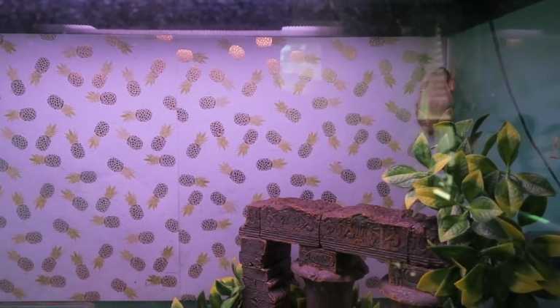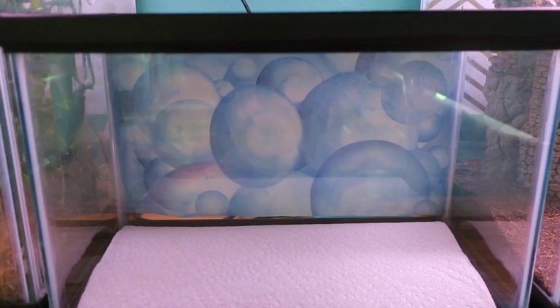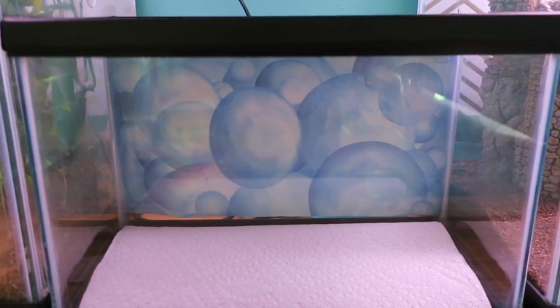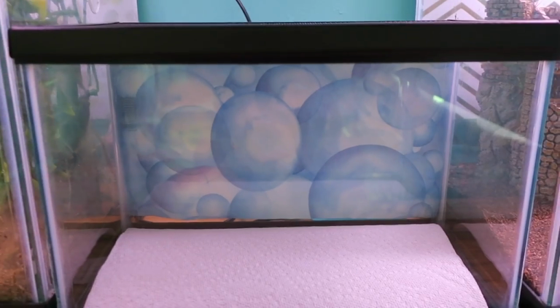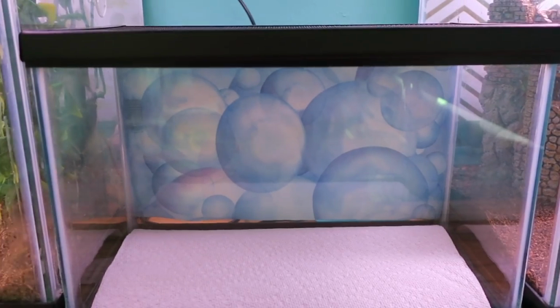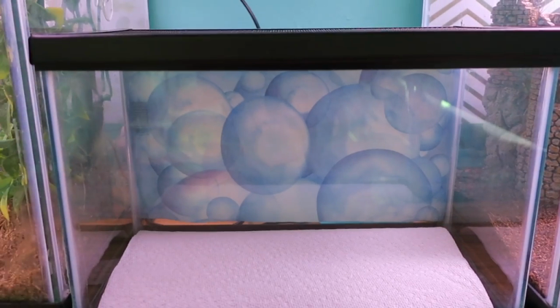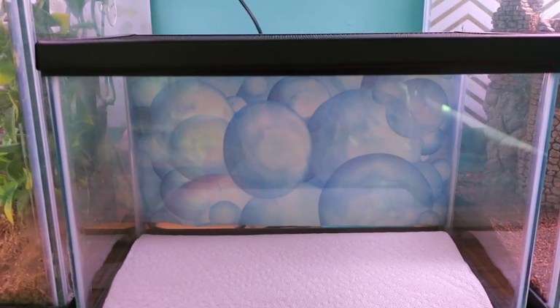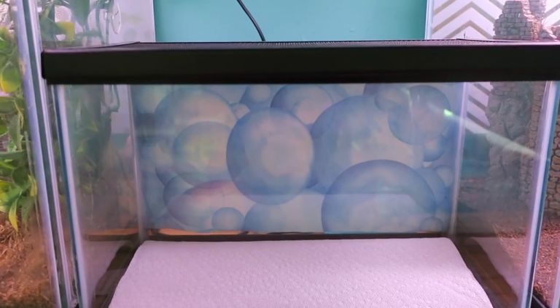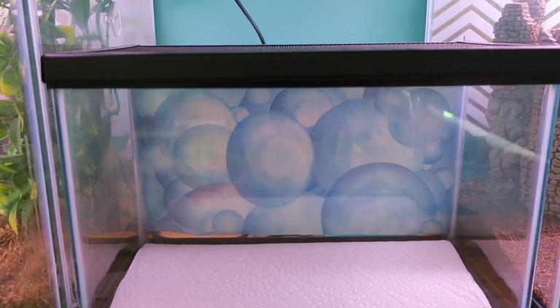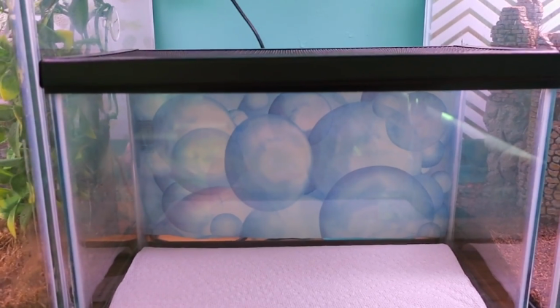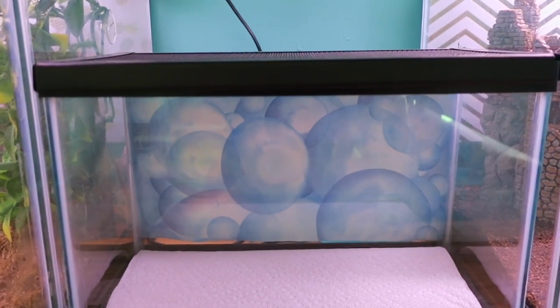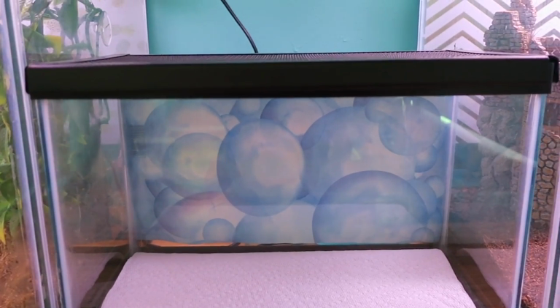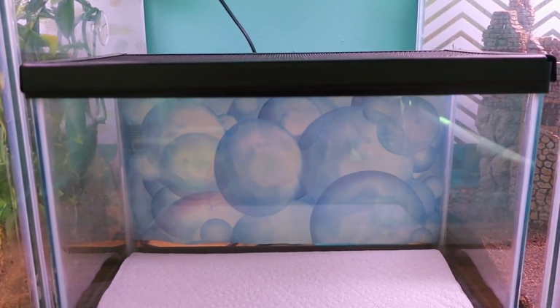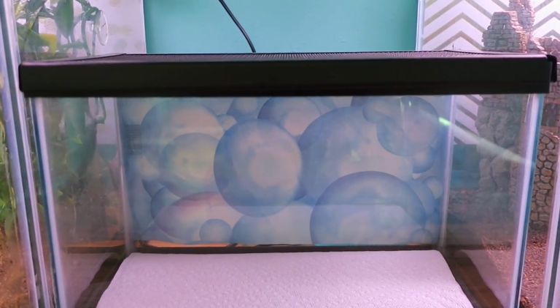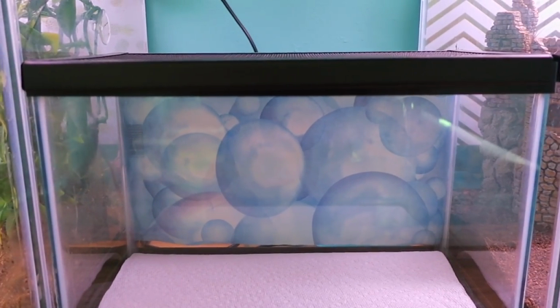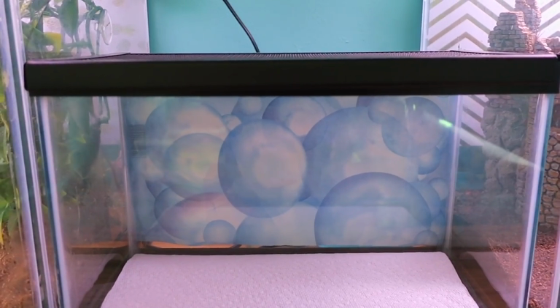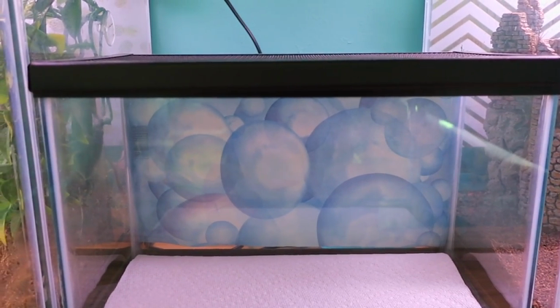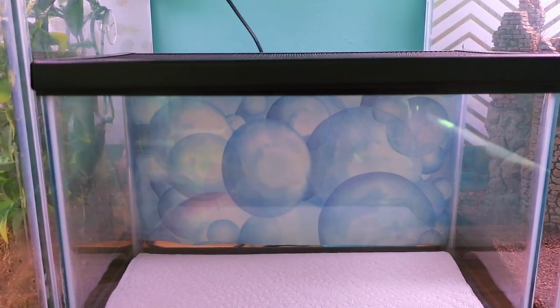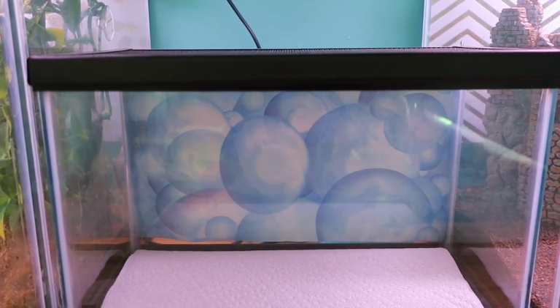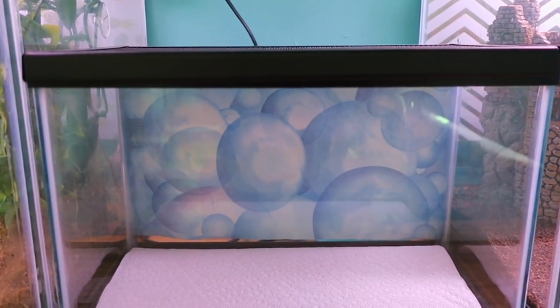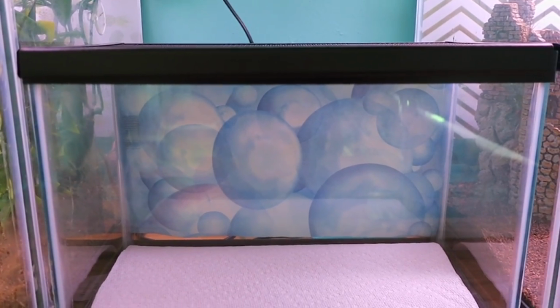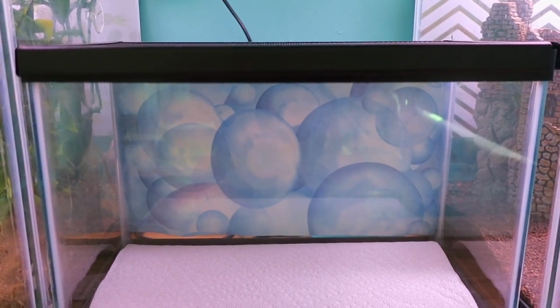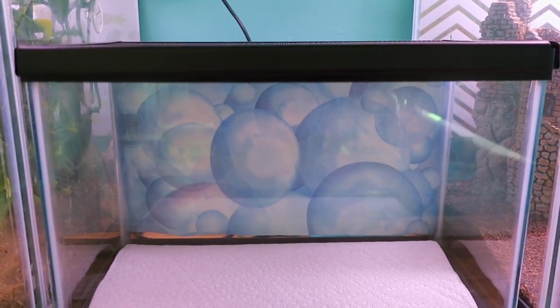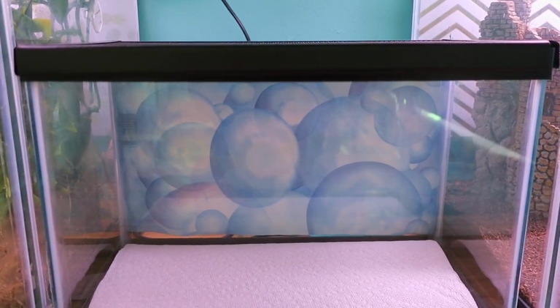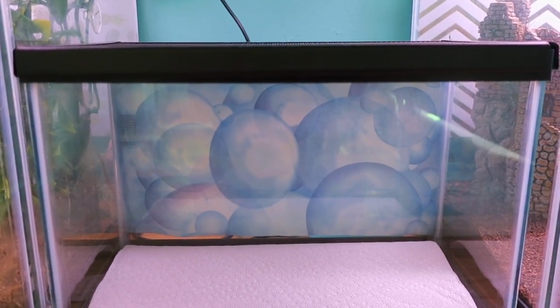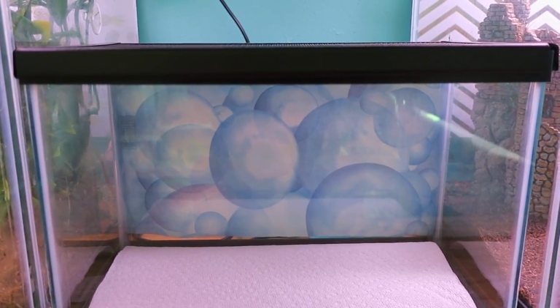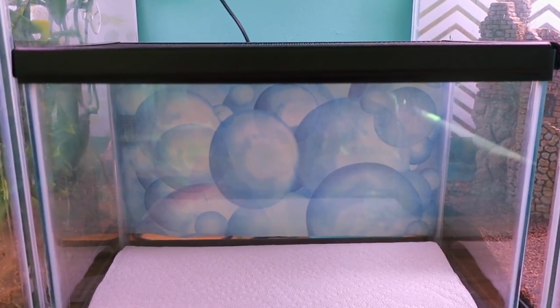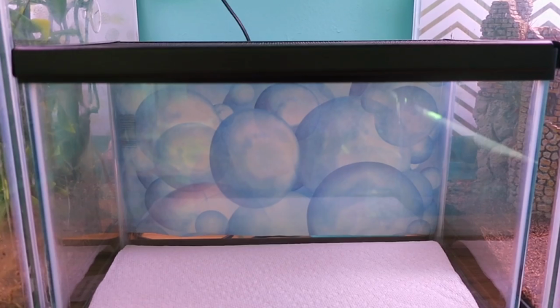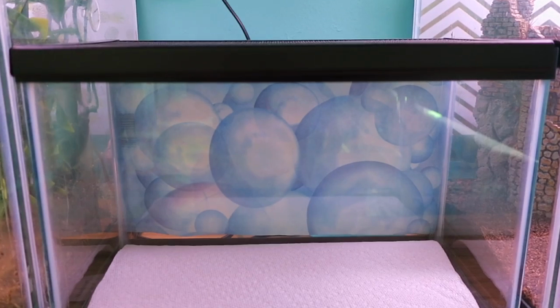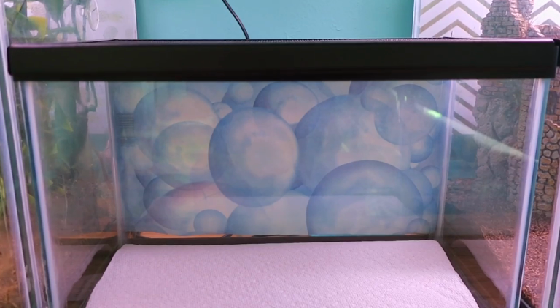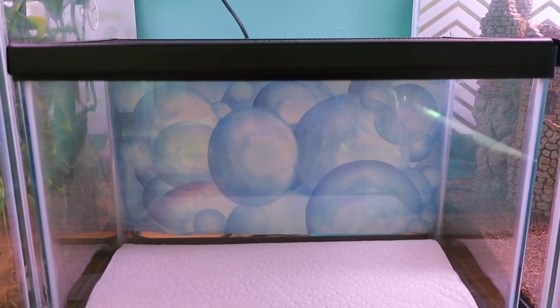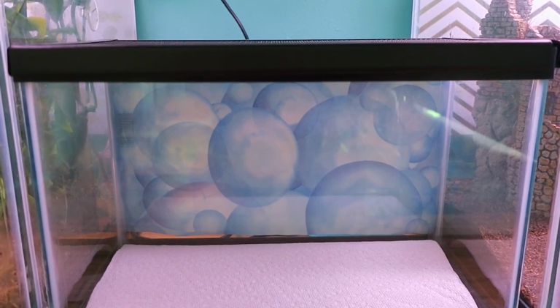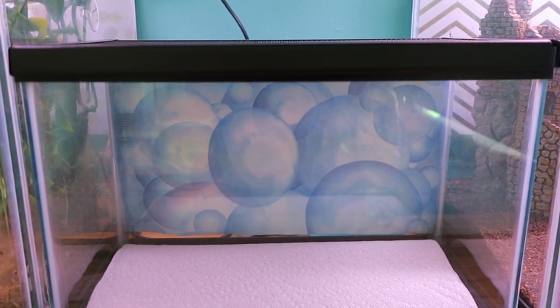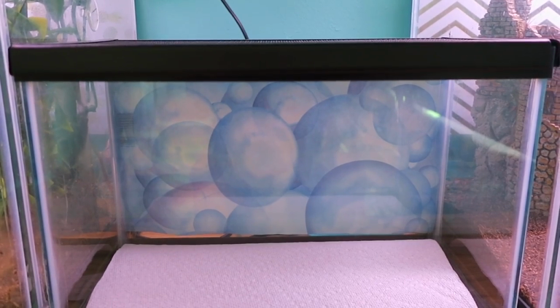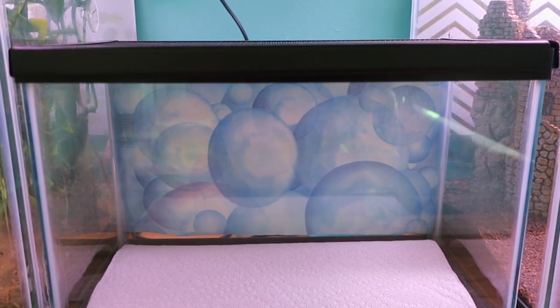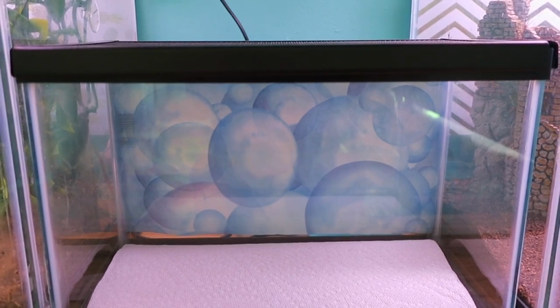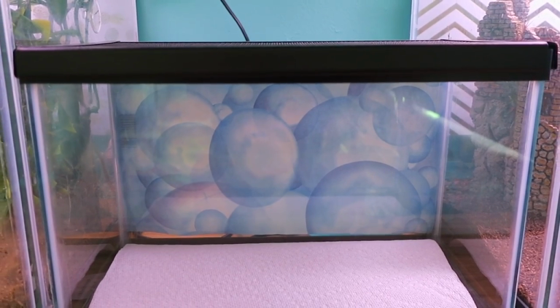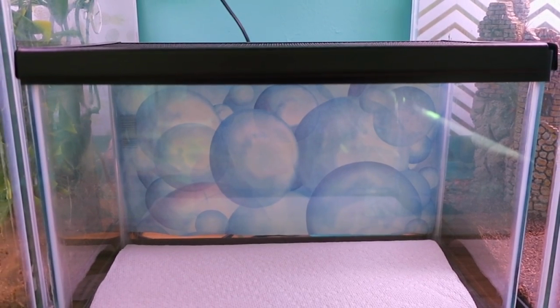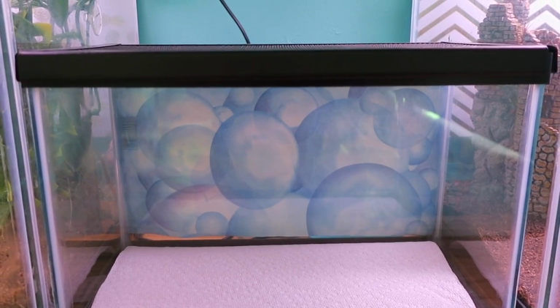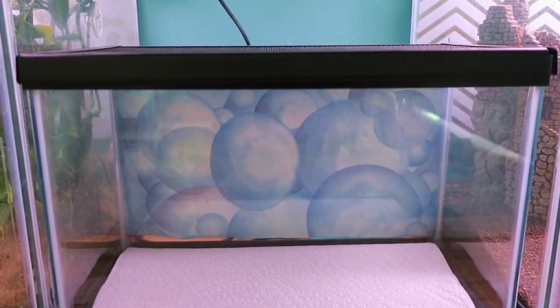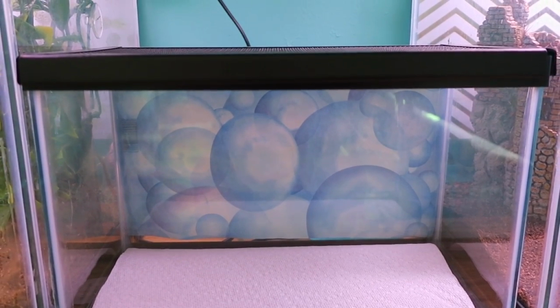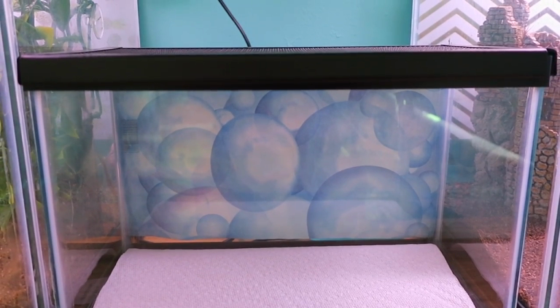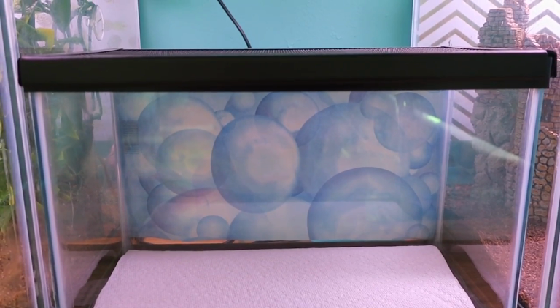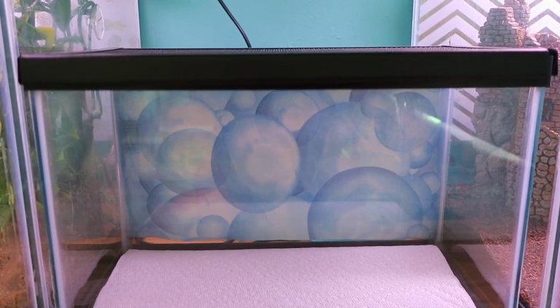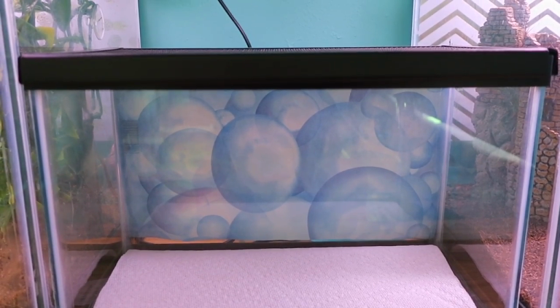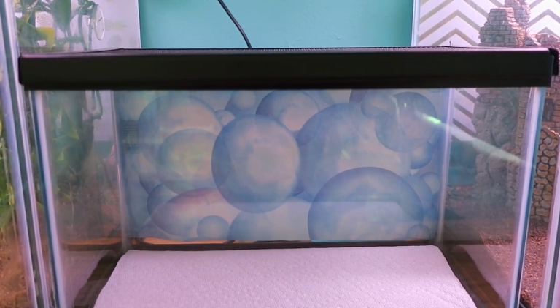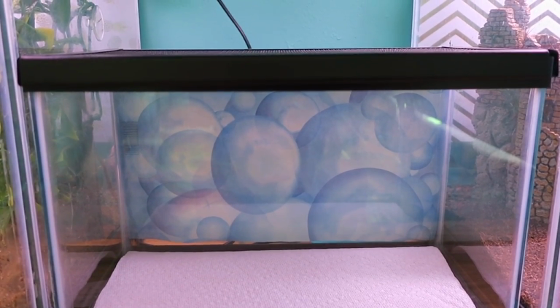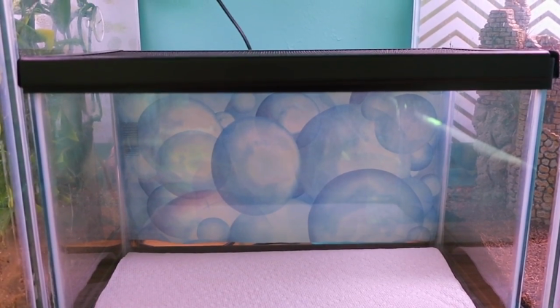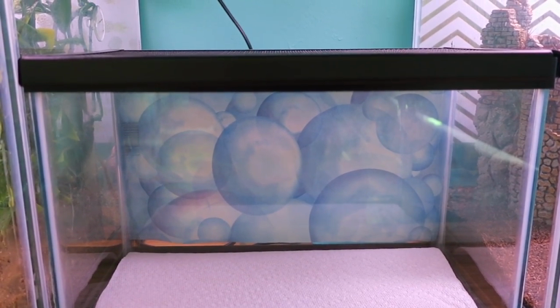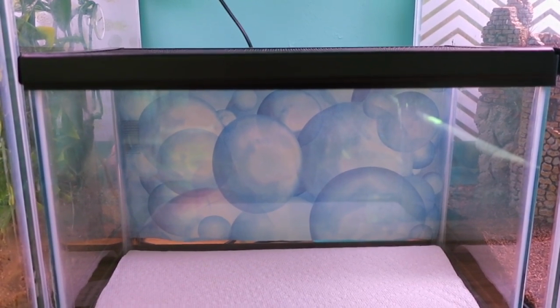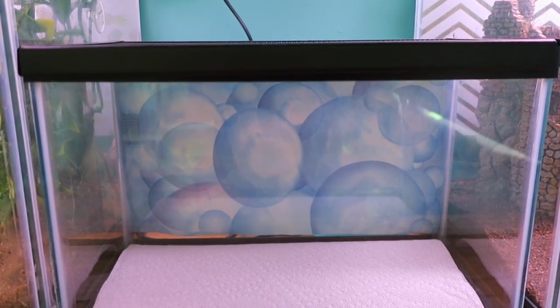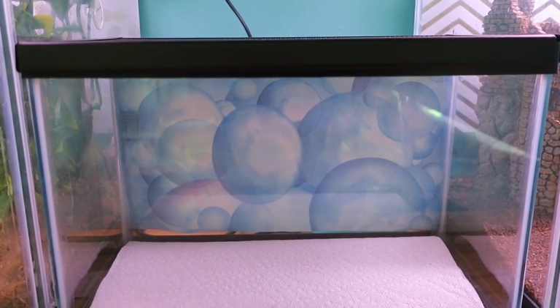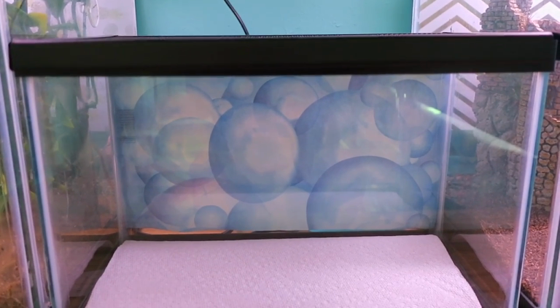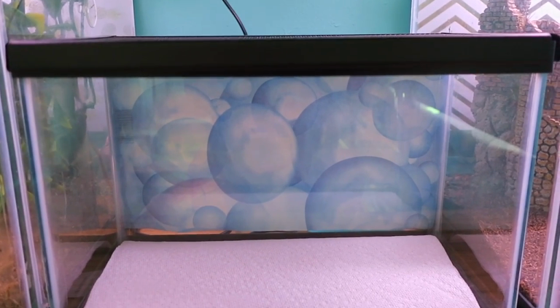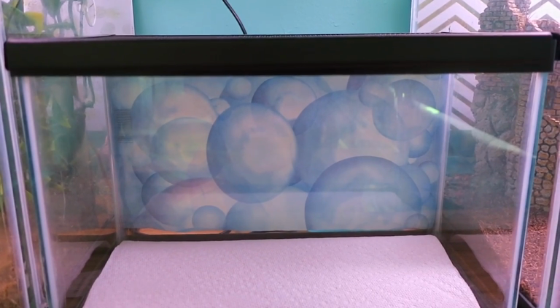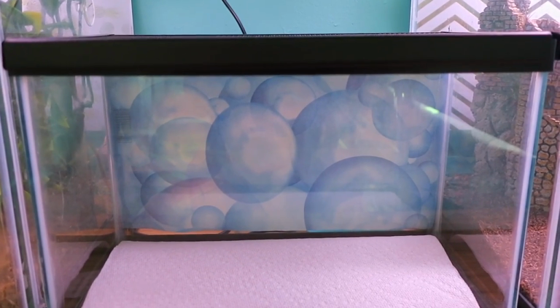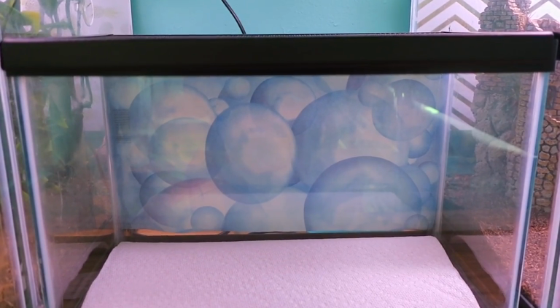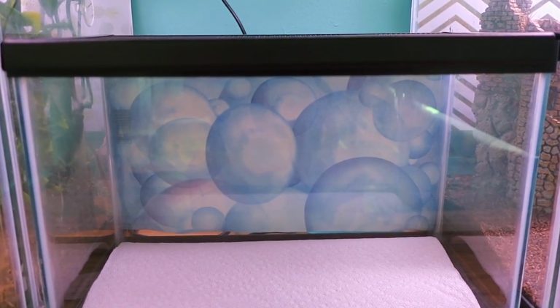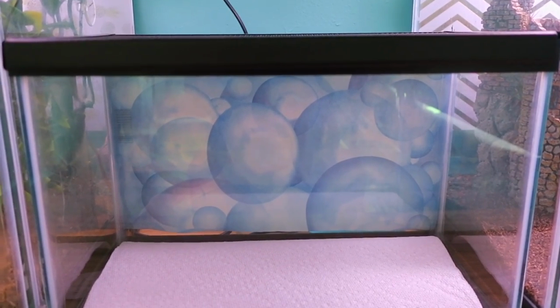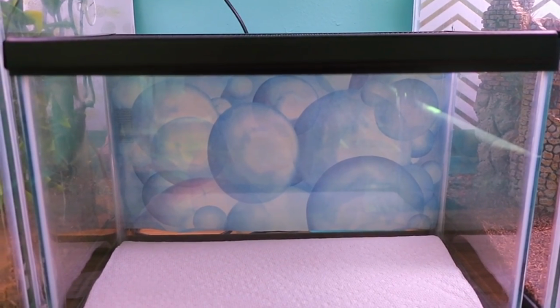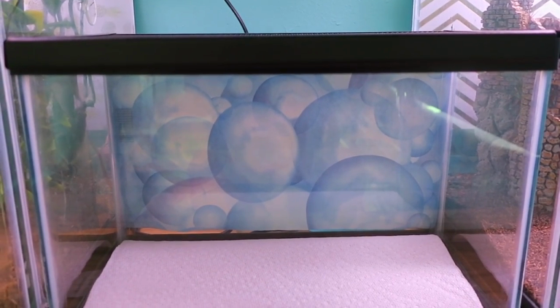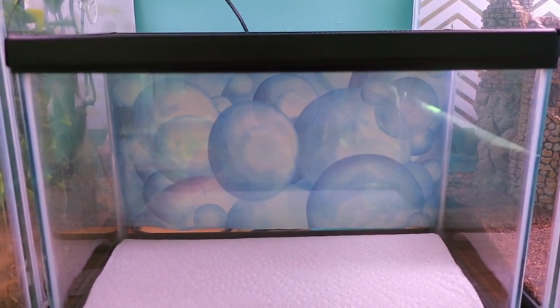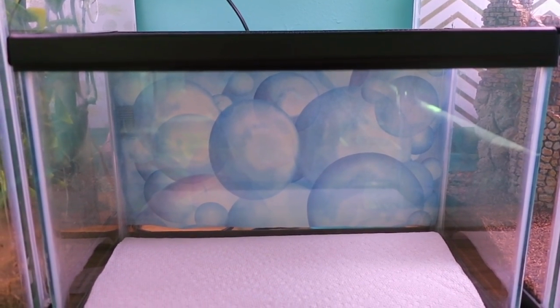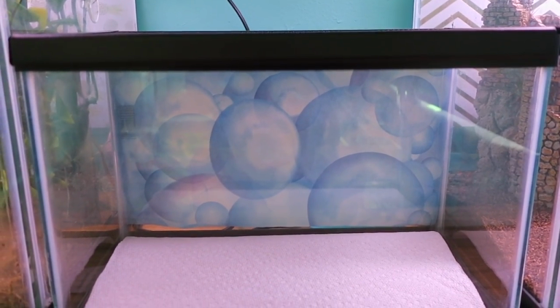This tank is an empty 2.5 gallon tank. It is just used for frogs that are either injured or need to be nursed back to health.